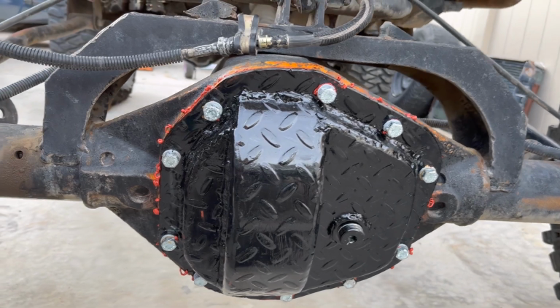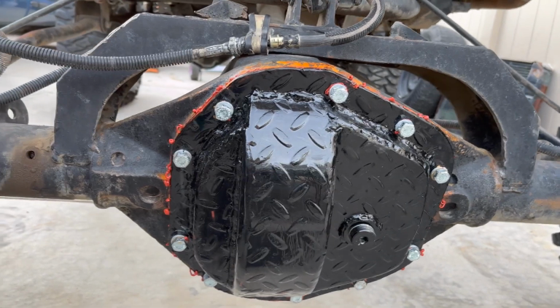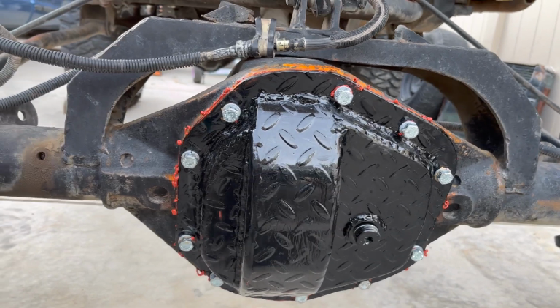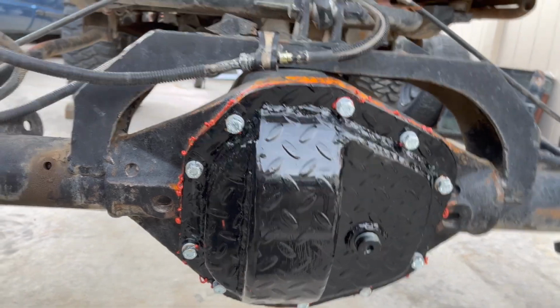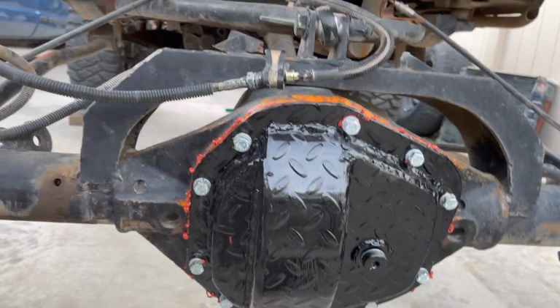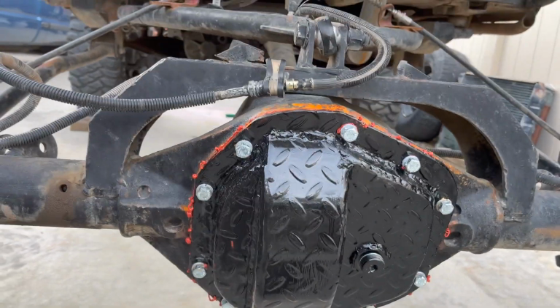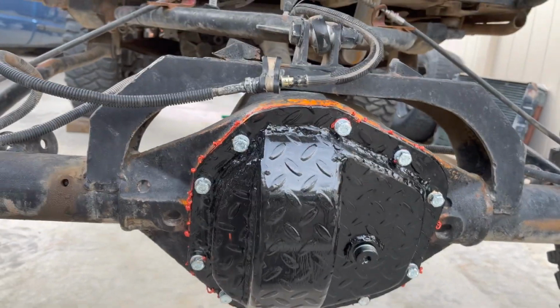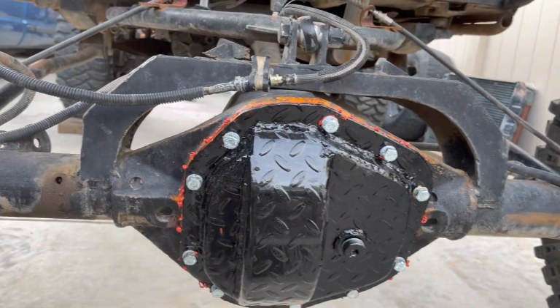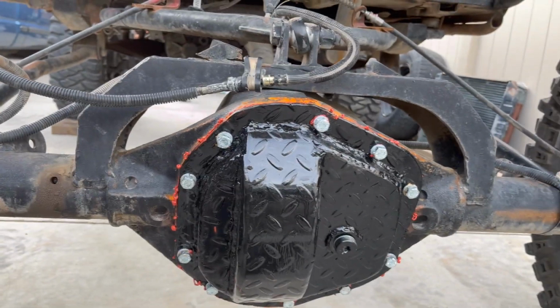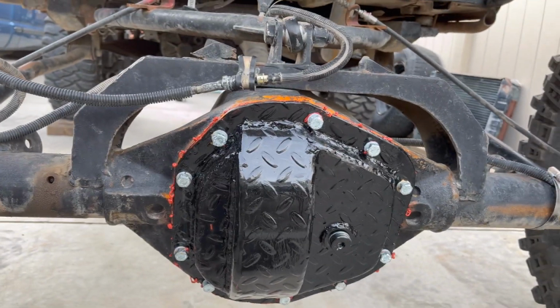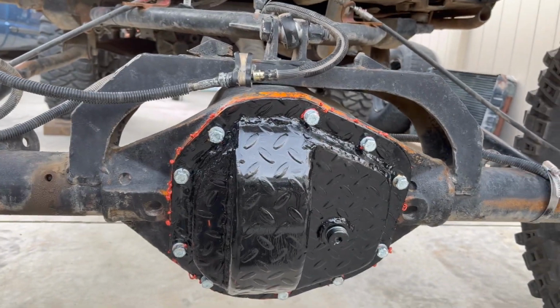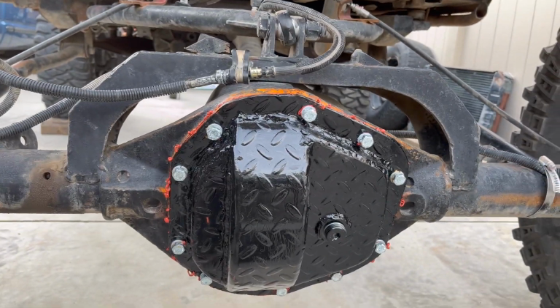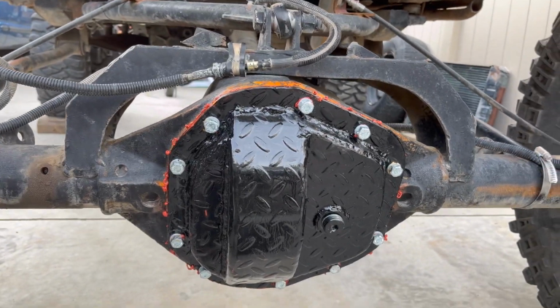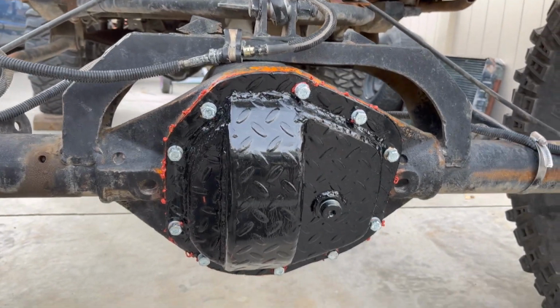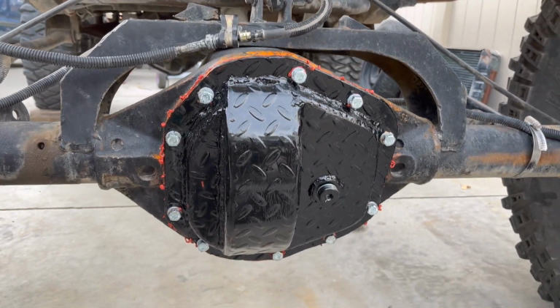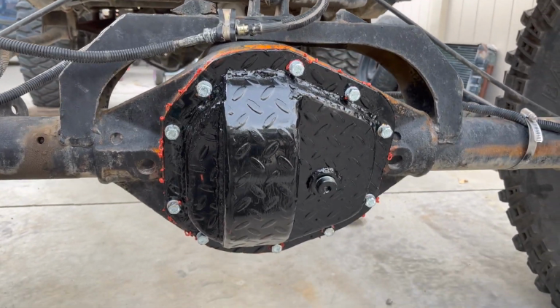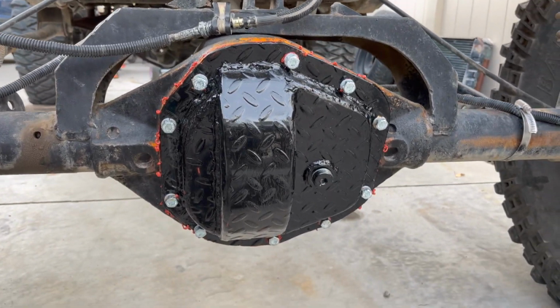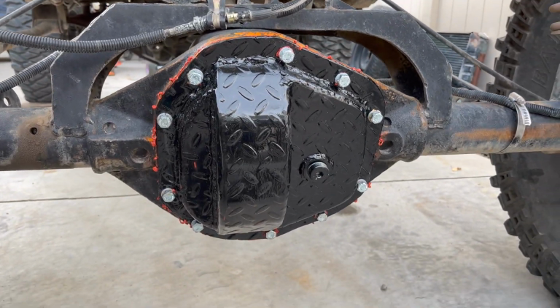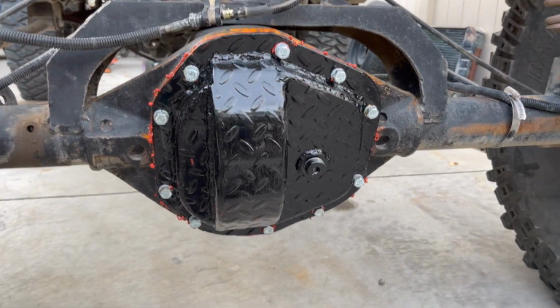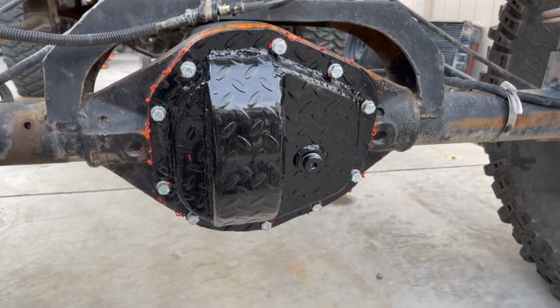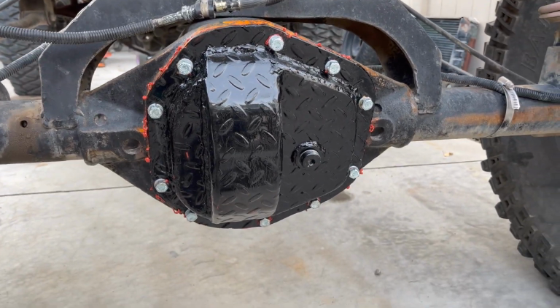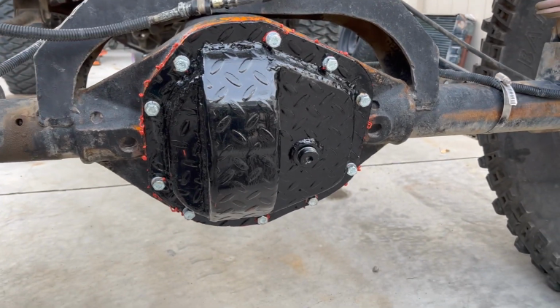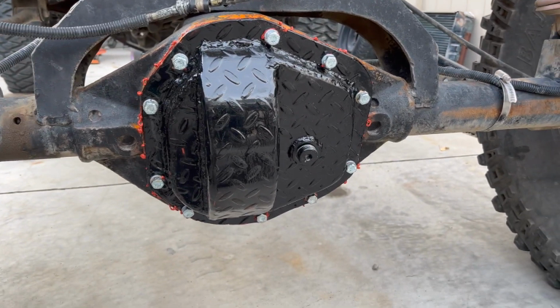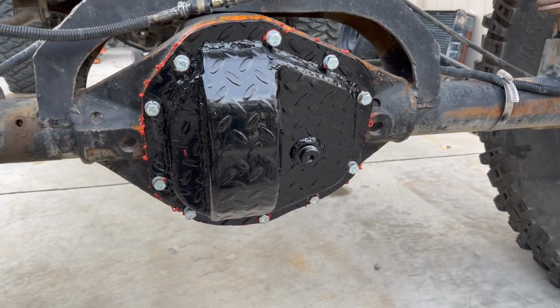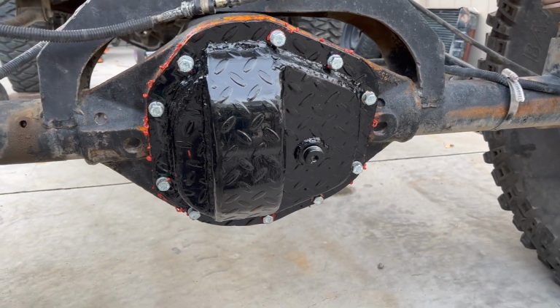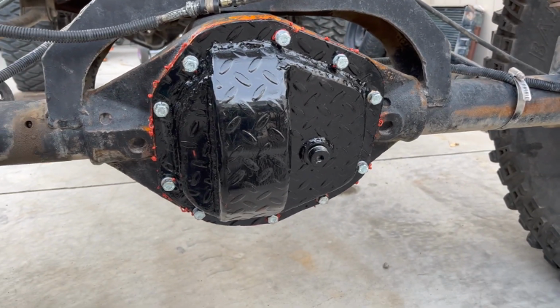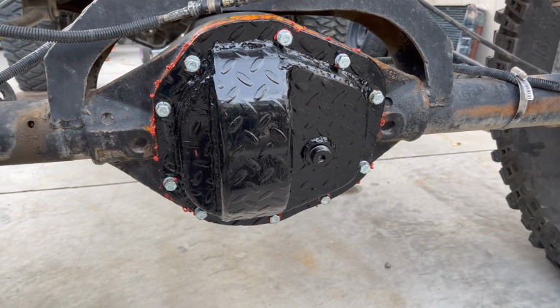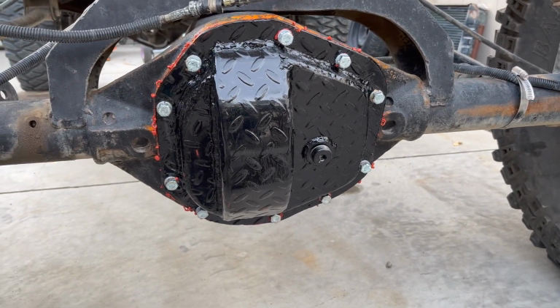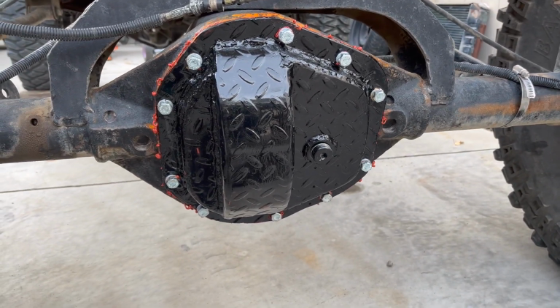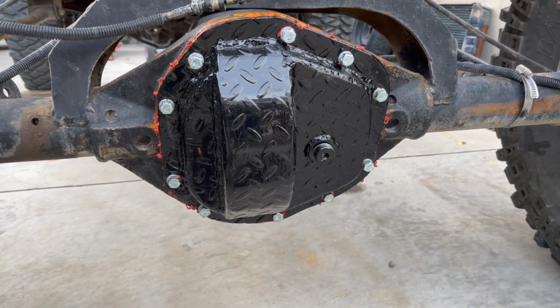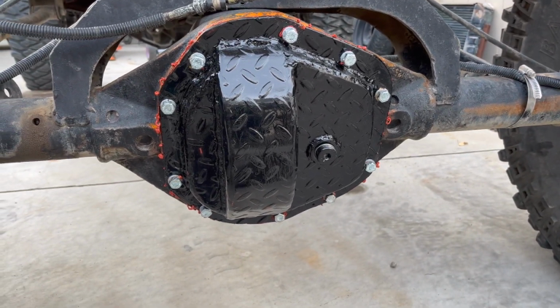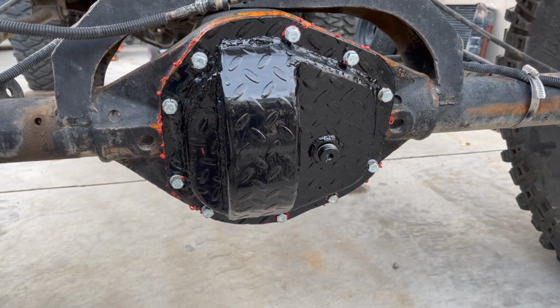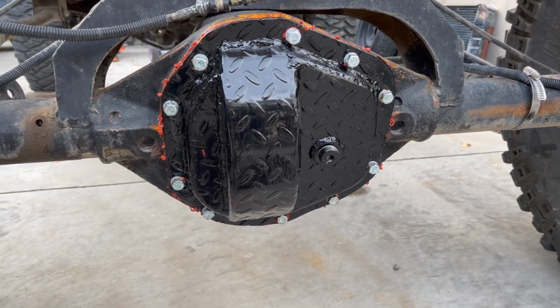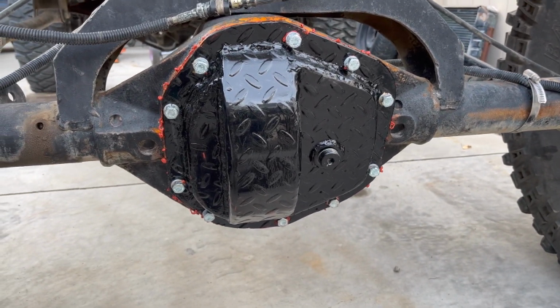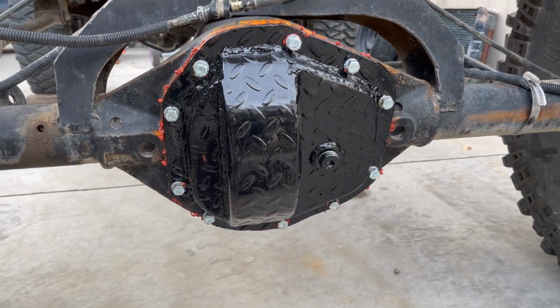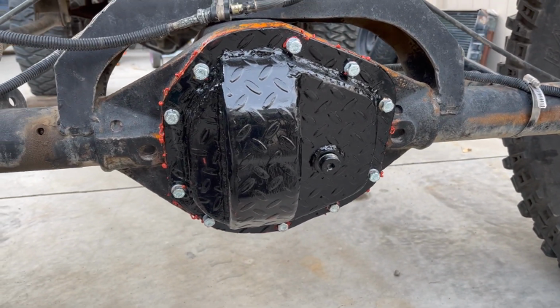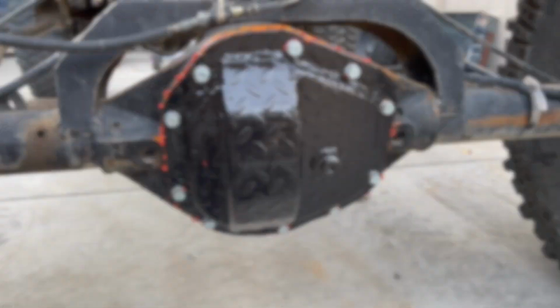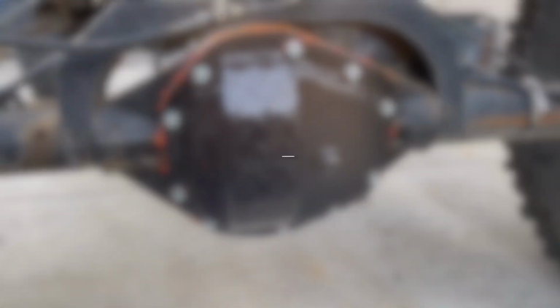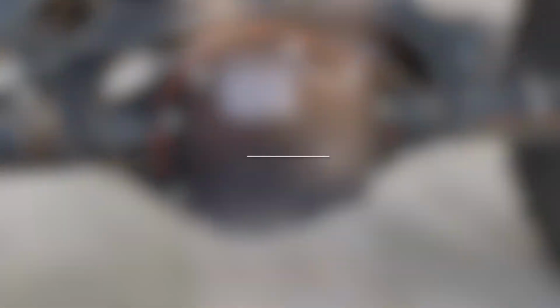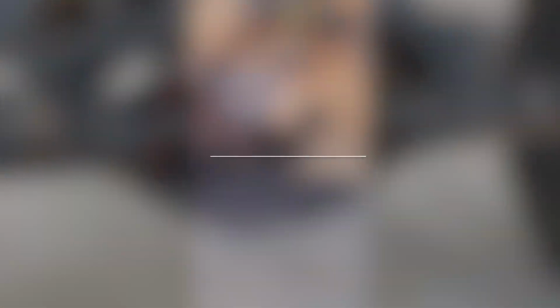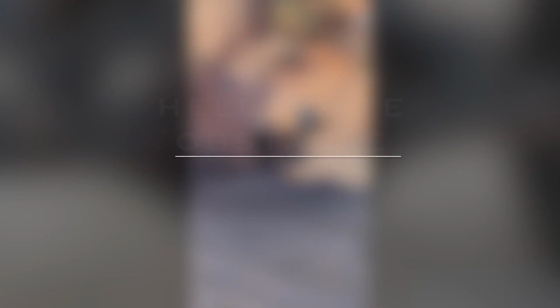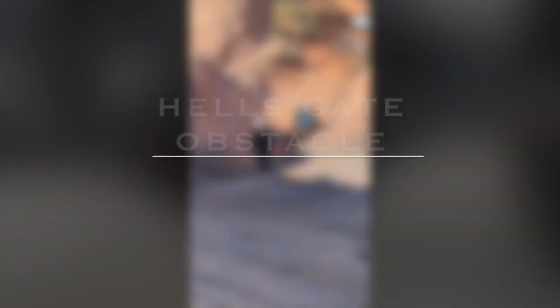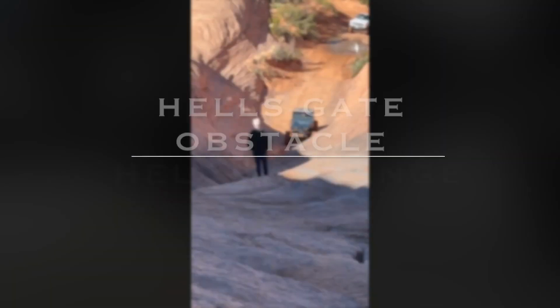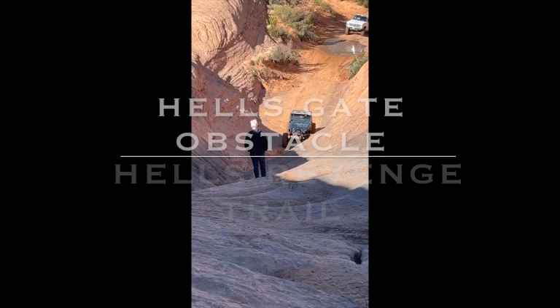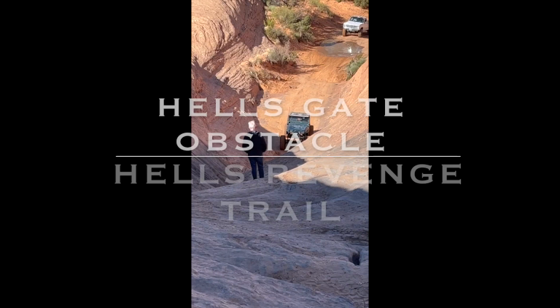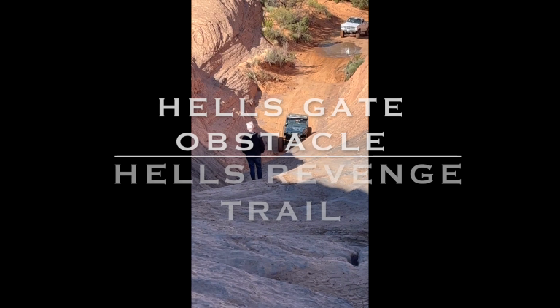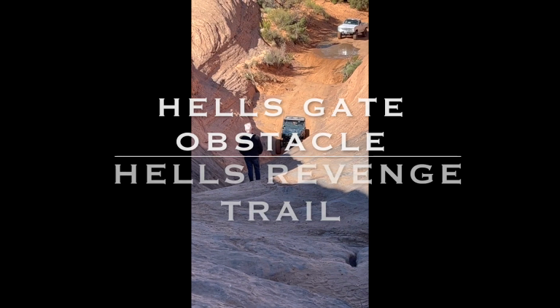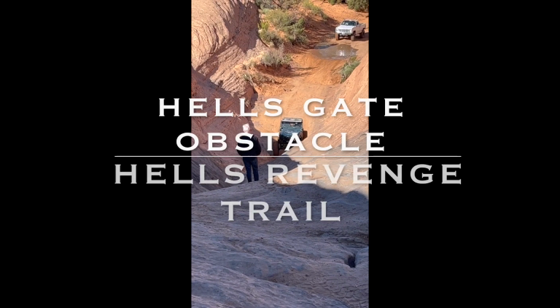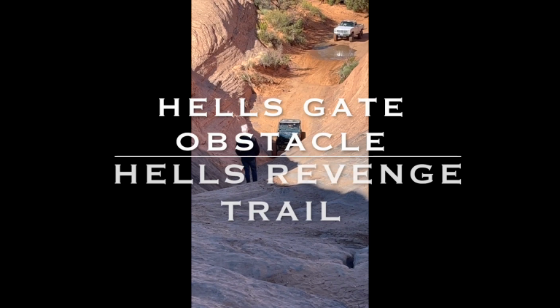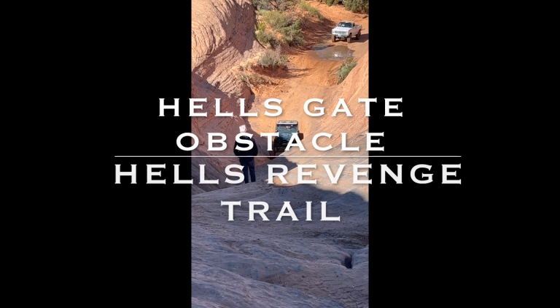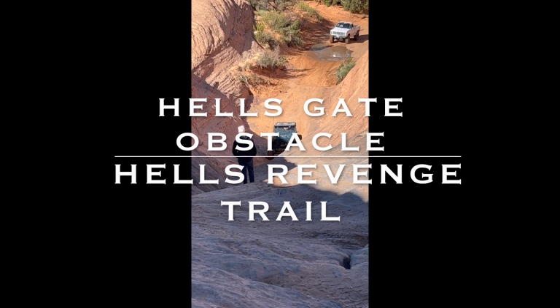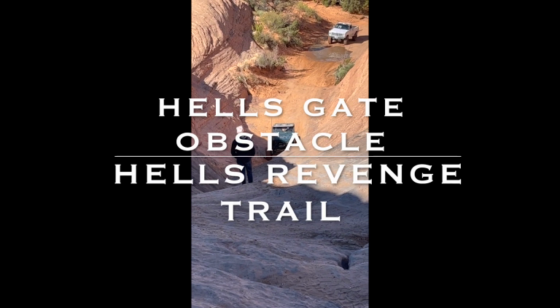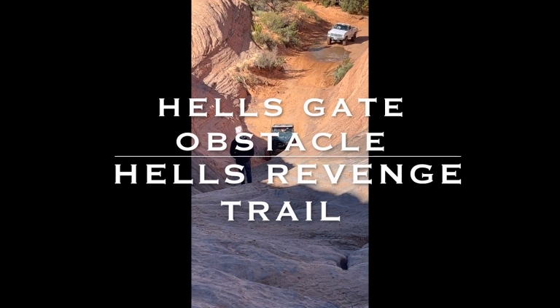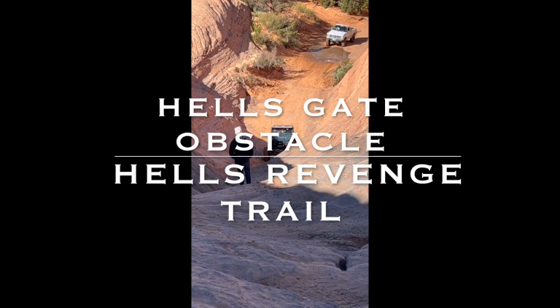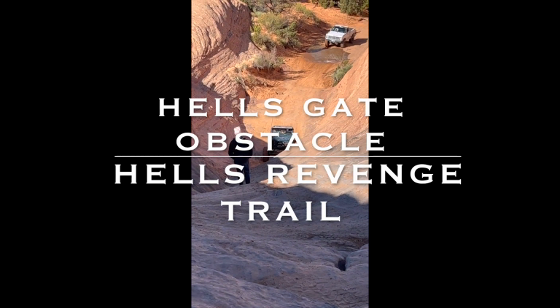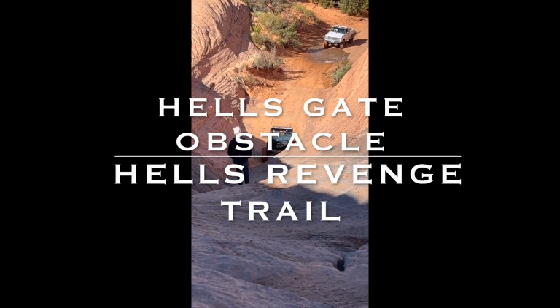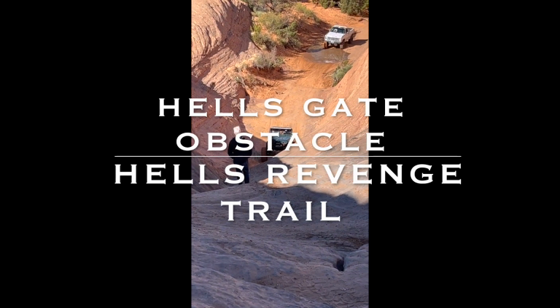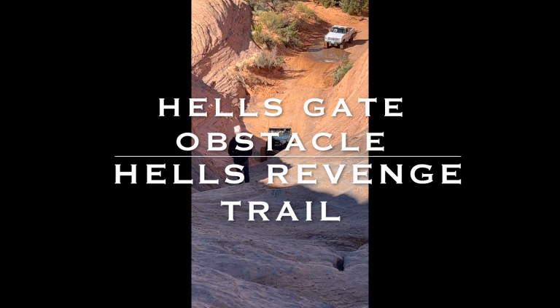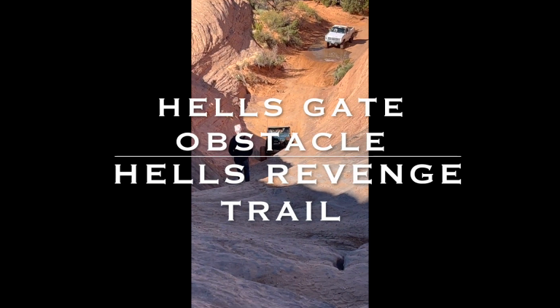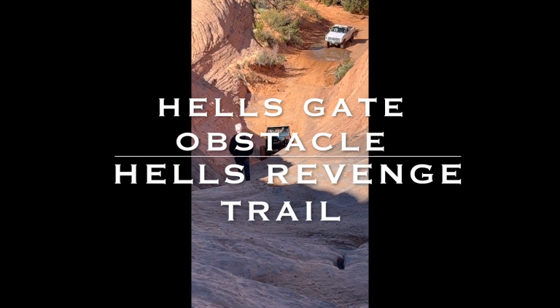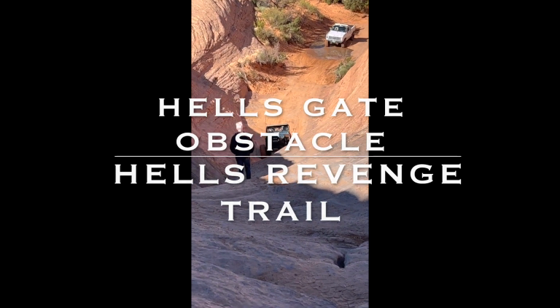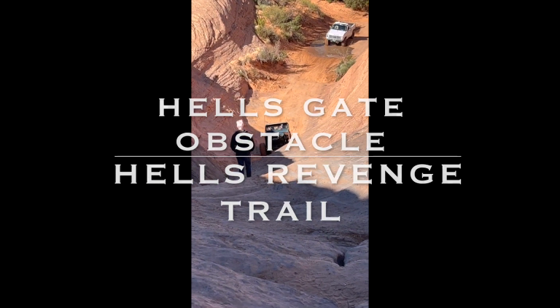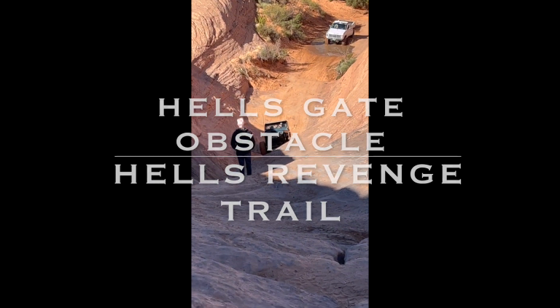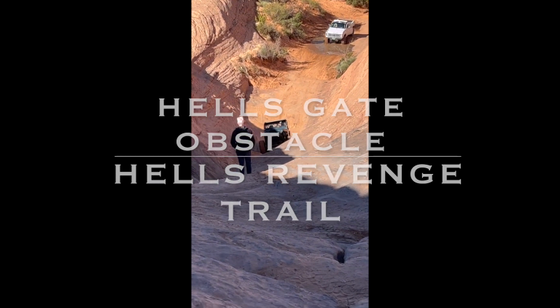We're loading up to go to Moab right now for the morning, so I gotta throw some fluid in it. Hopefully it holds fluid — I guess we'll see by the end of this weekend. You got a big job. No, I thank you.